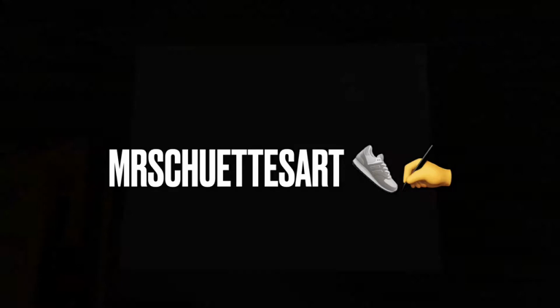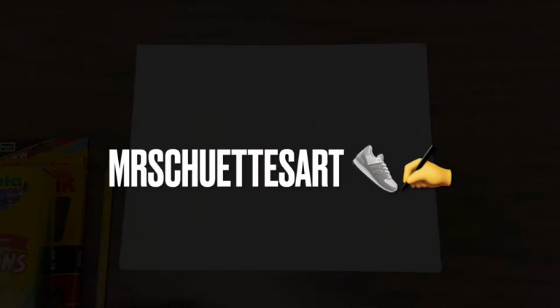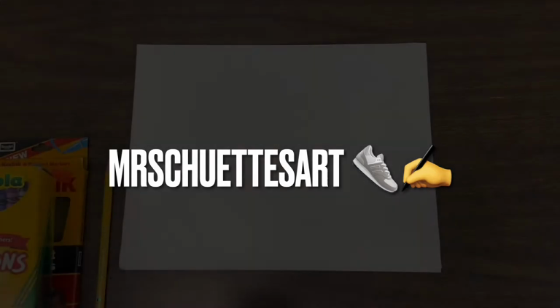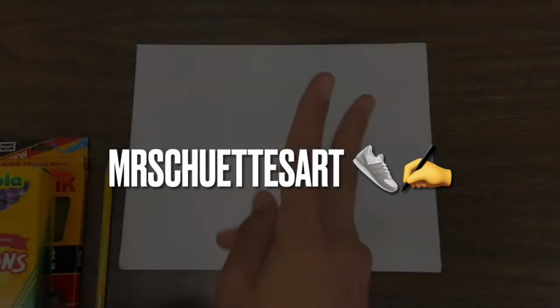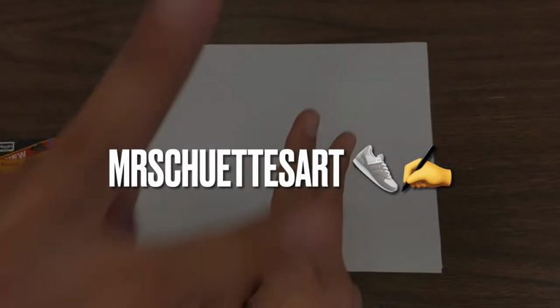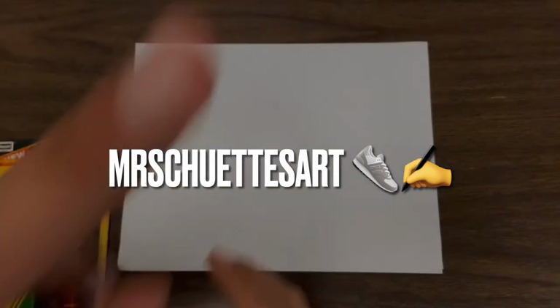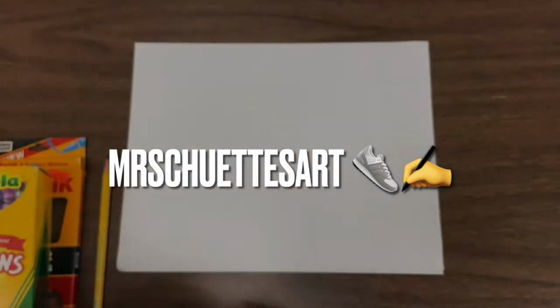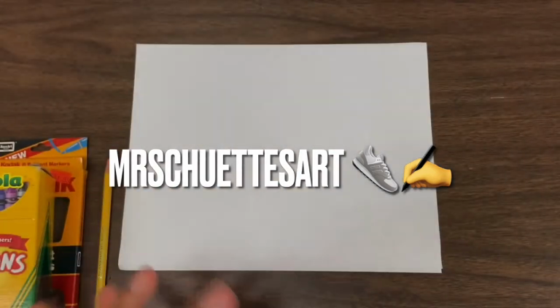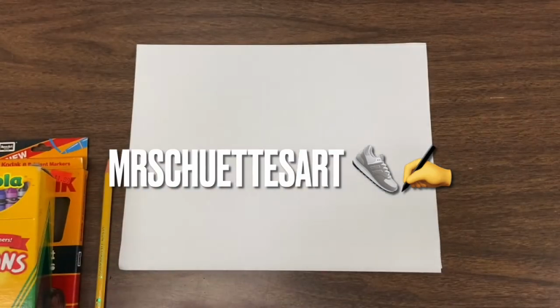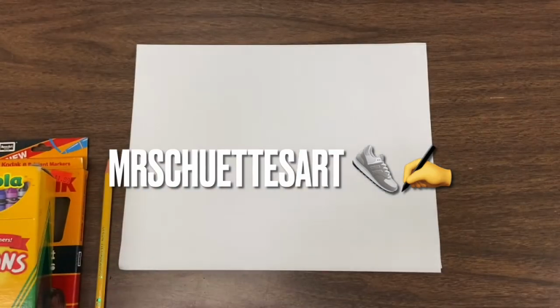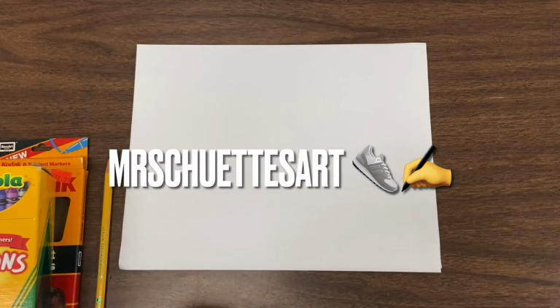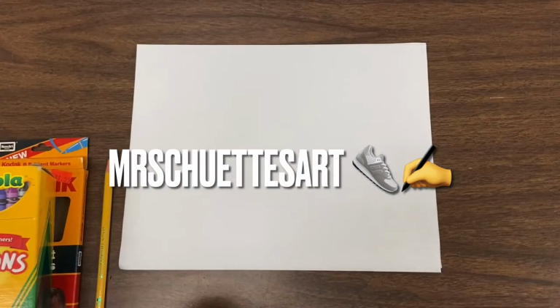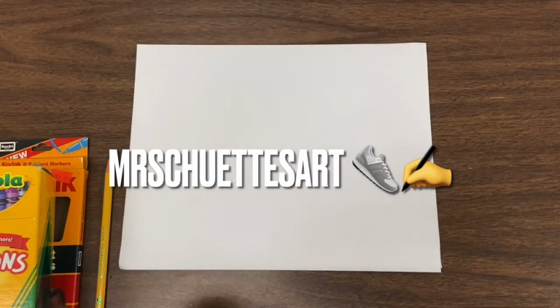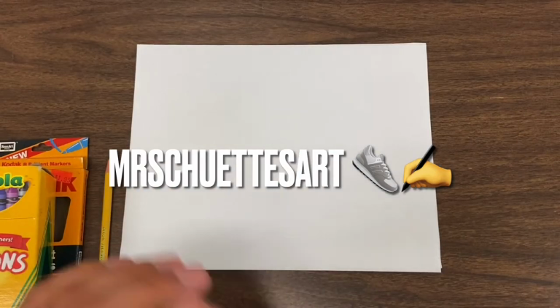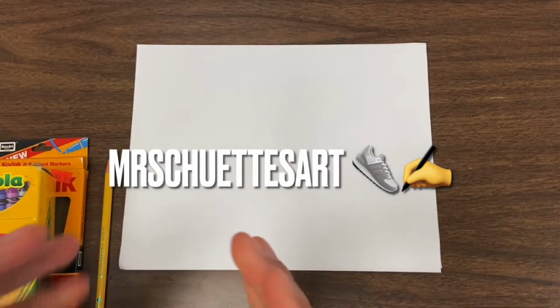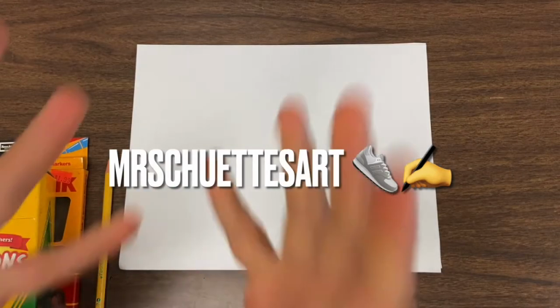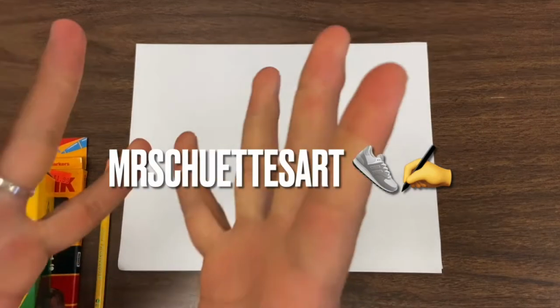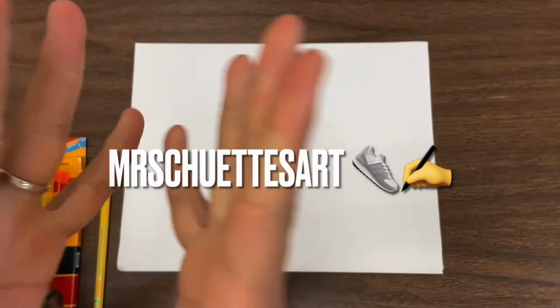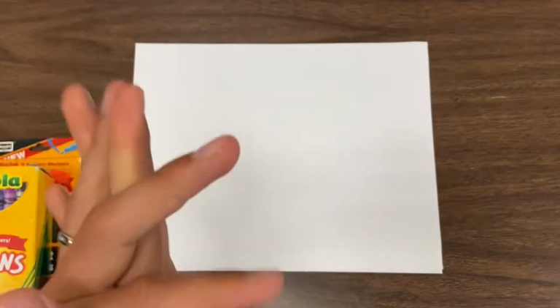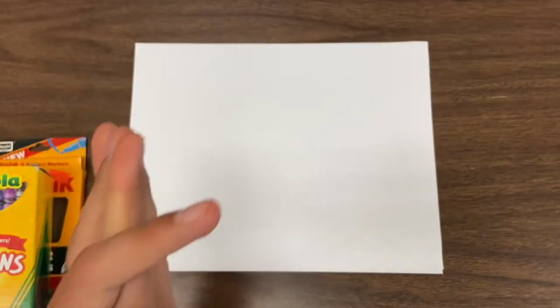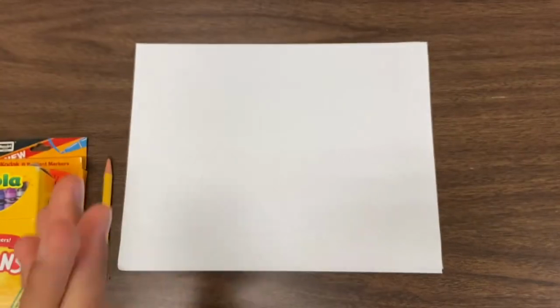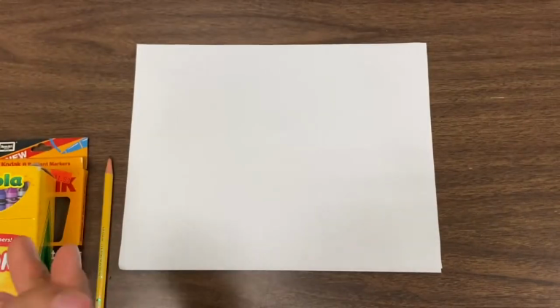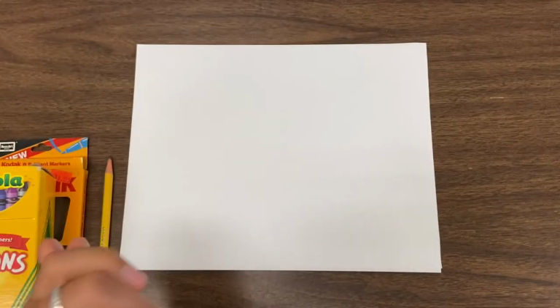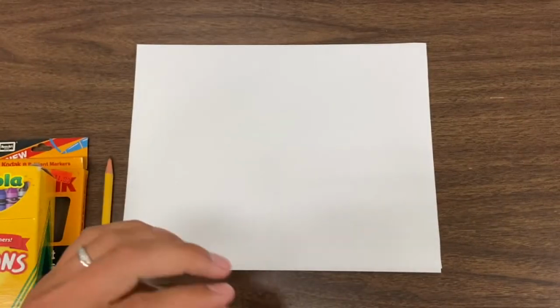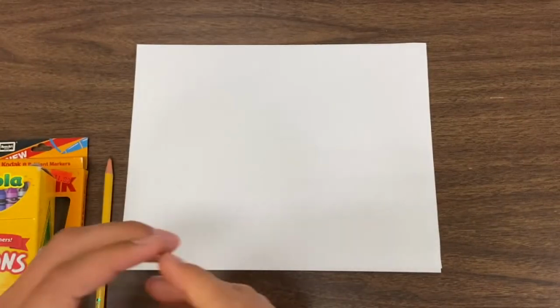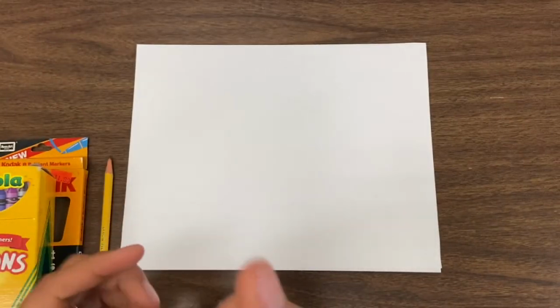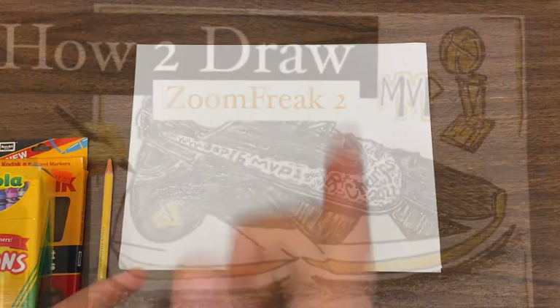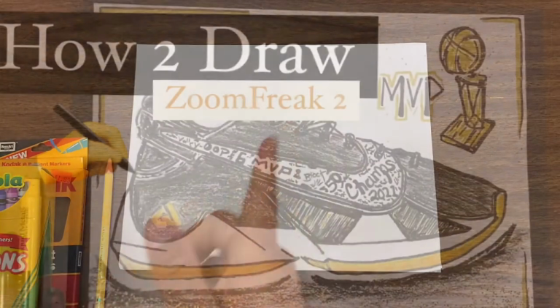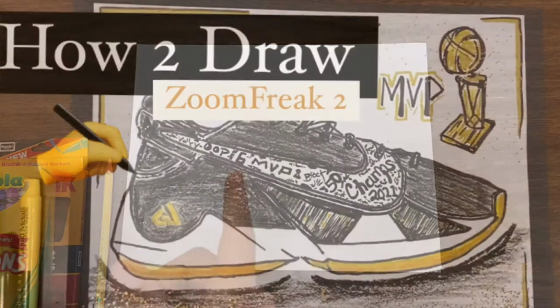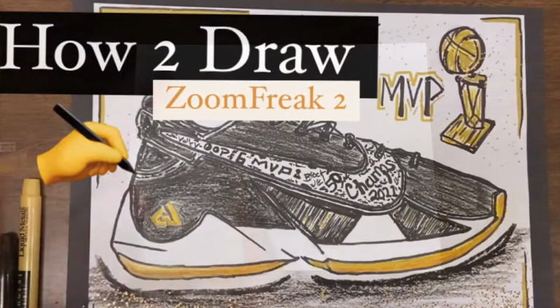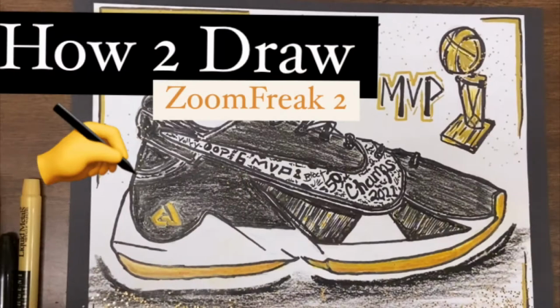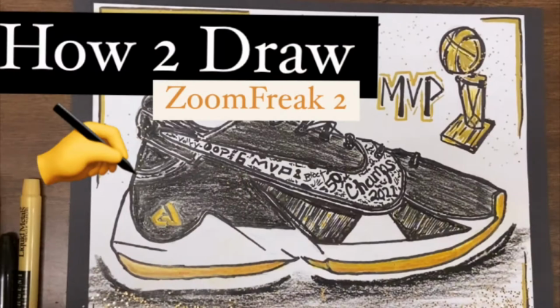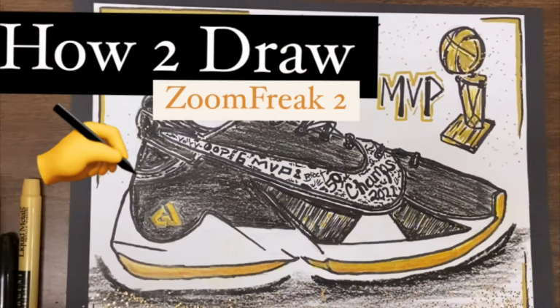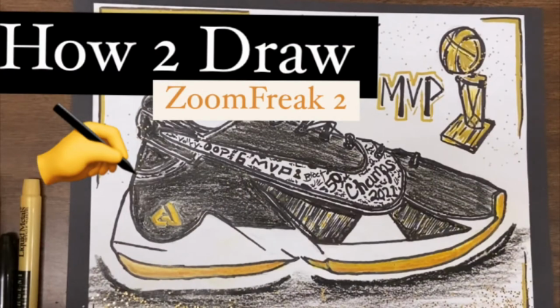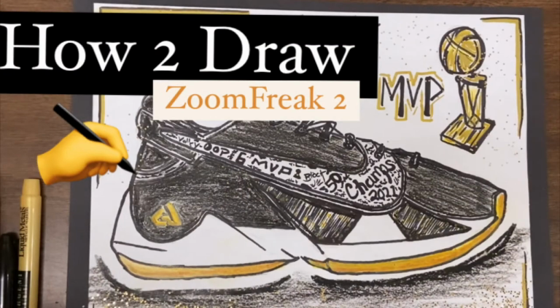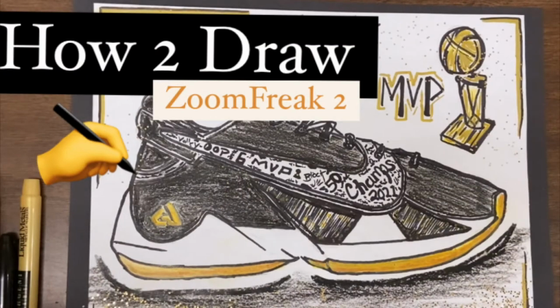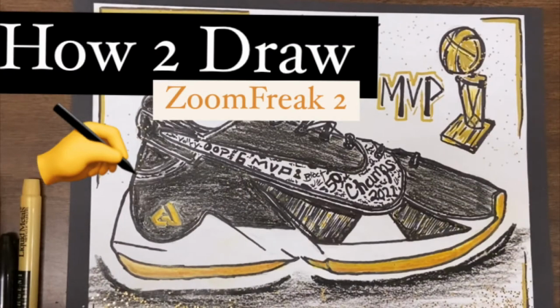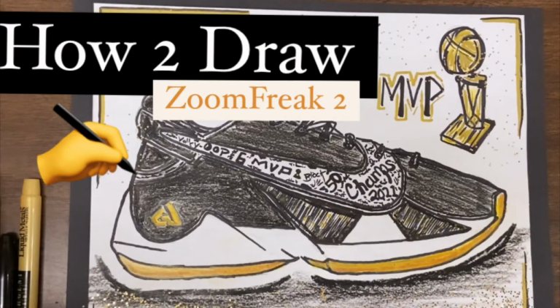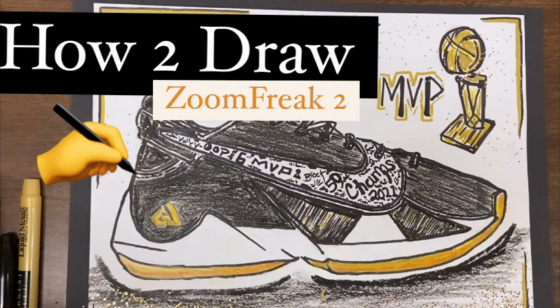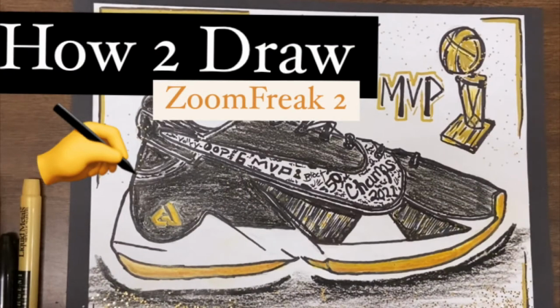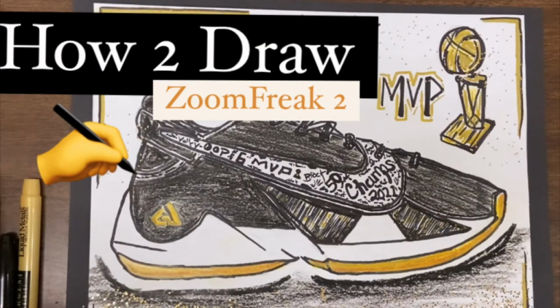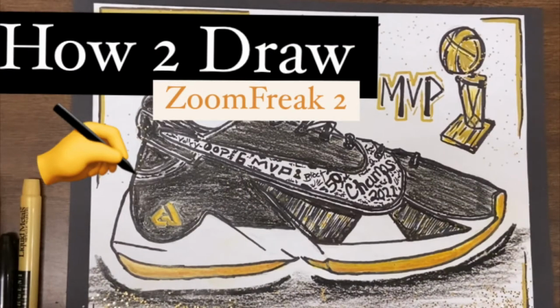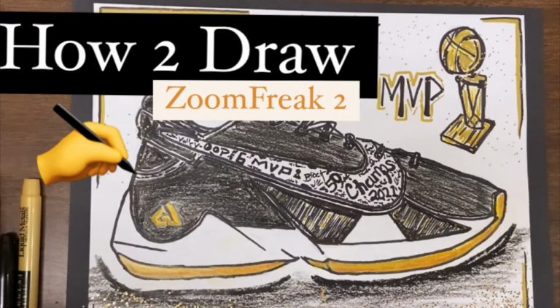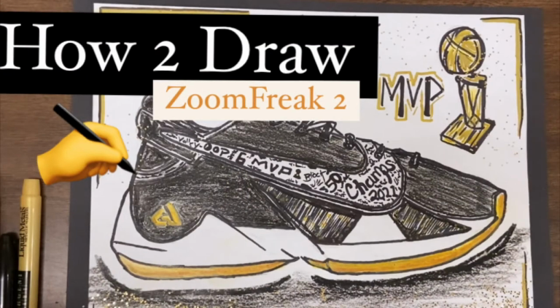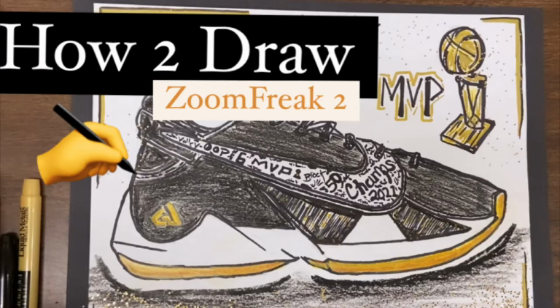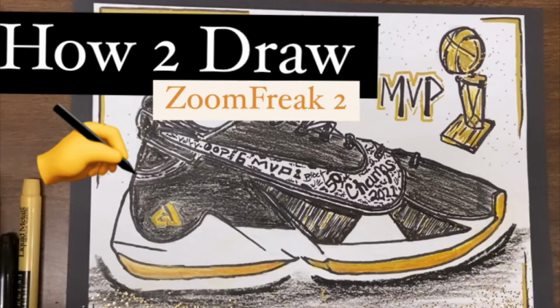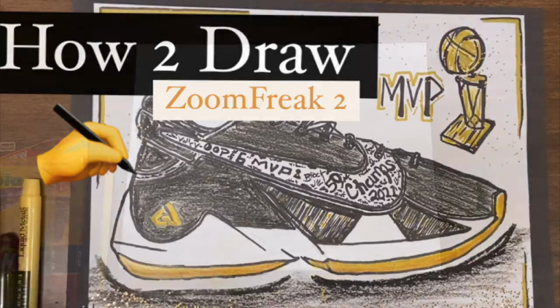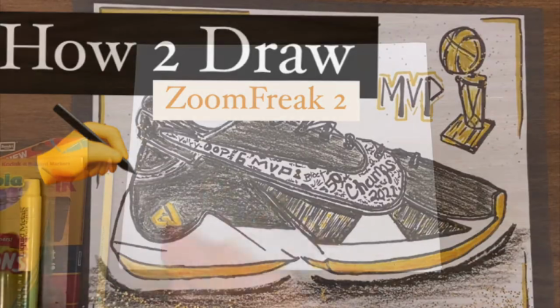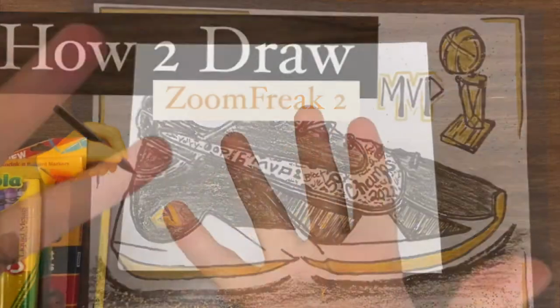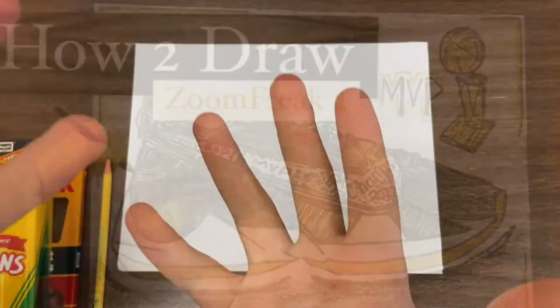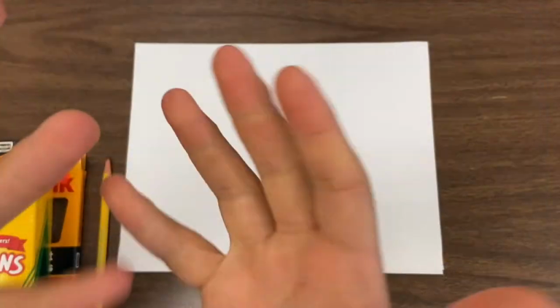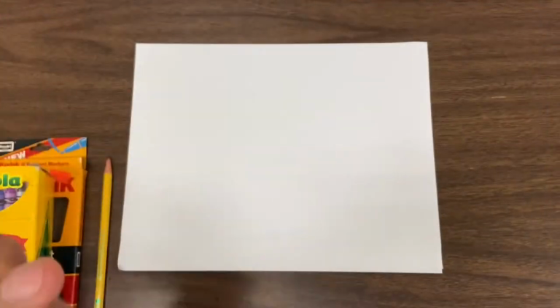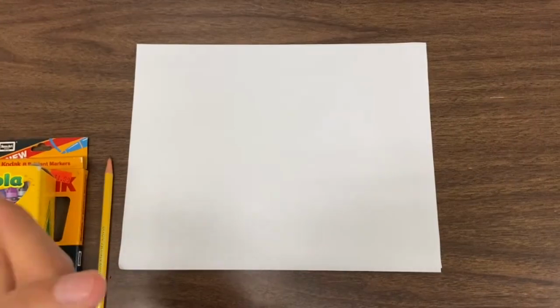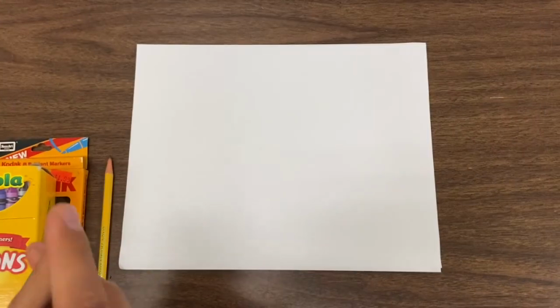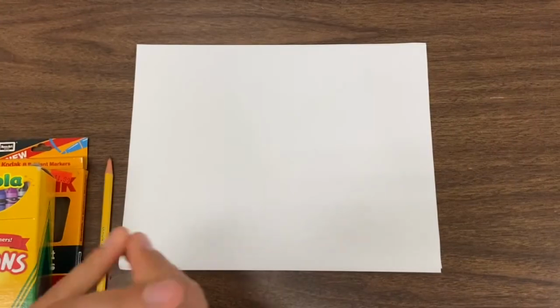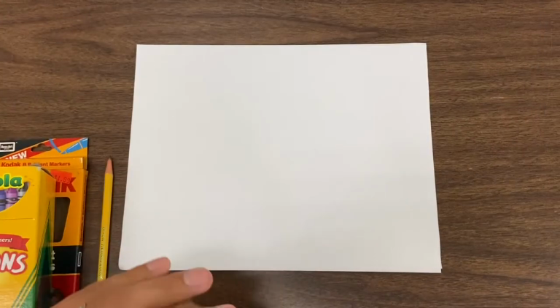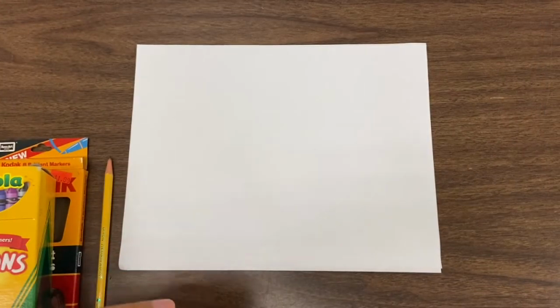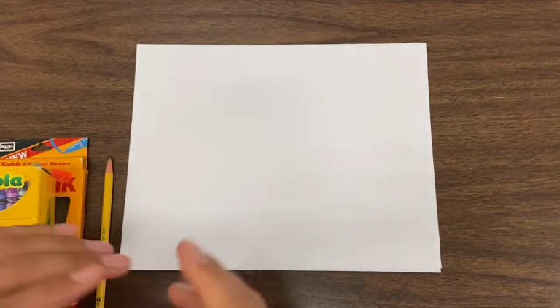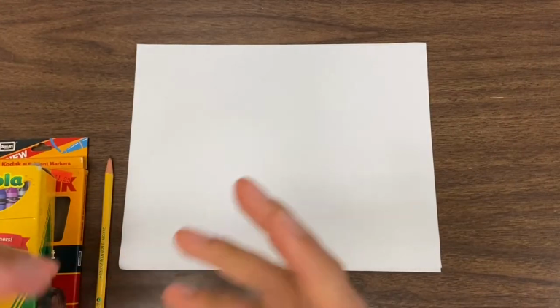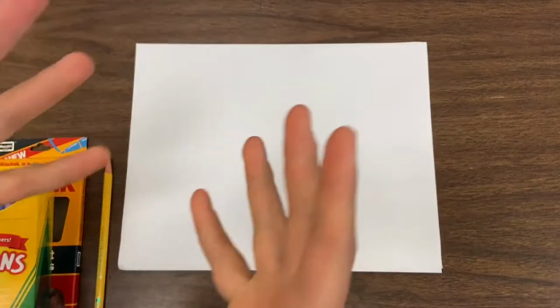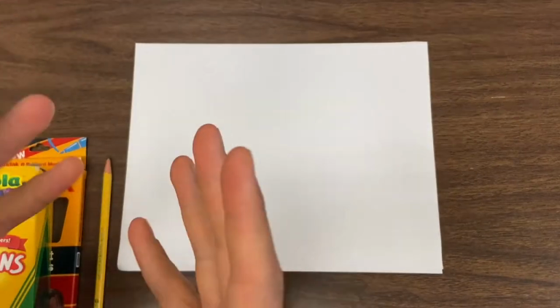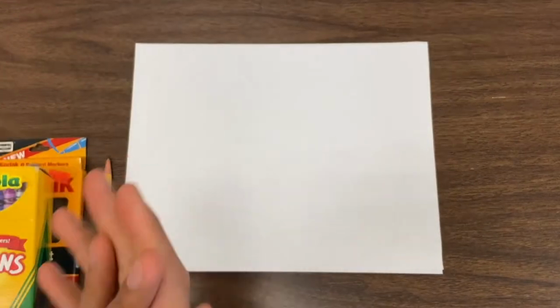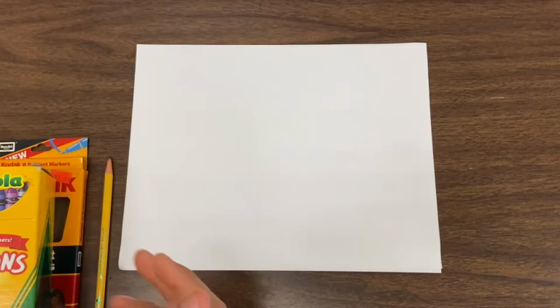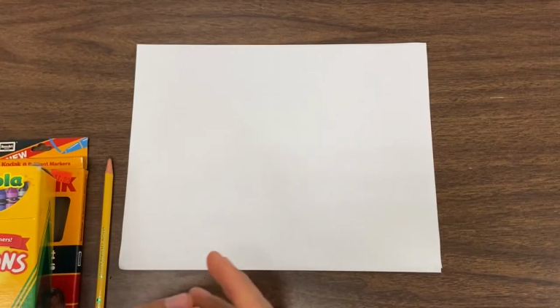Alright, hey, welcome in guys. We got some shoes for you, some Greek Freak 2s. I am super excited. I don't know why I haven't done these yet — I've been slacking on these.